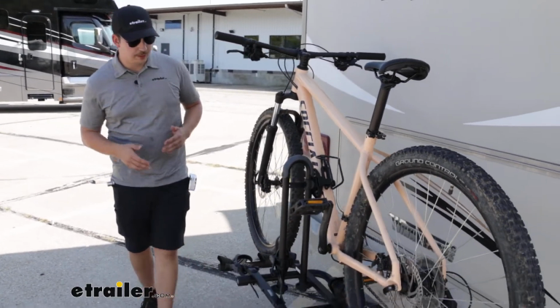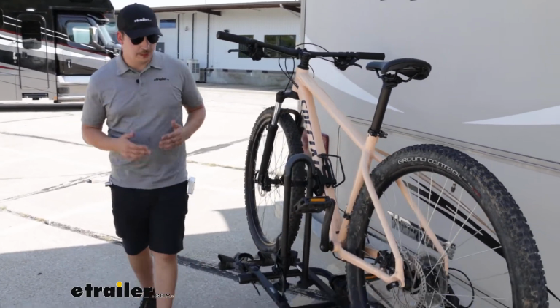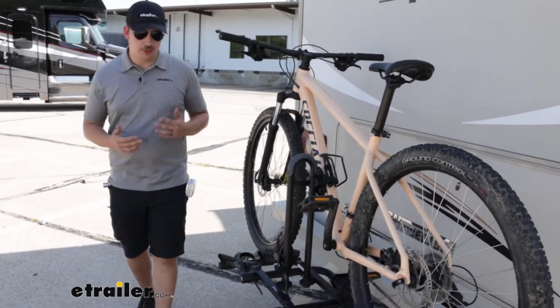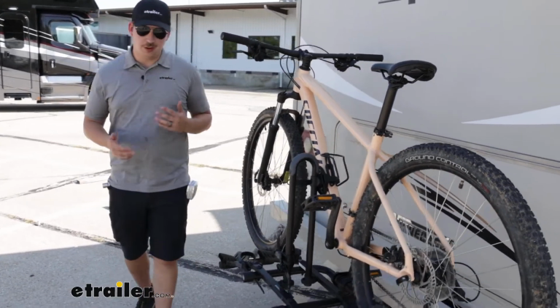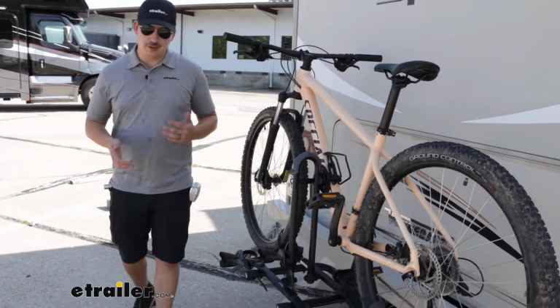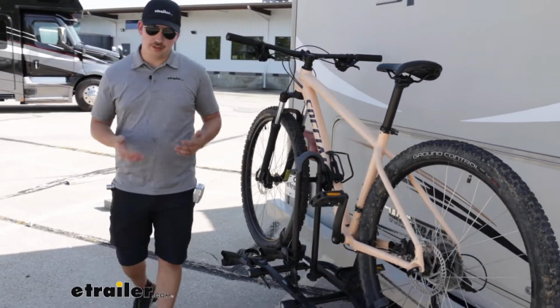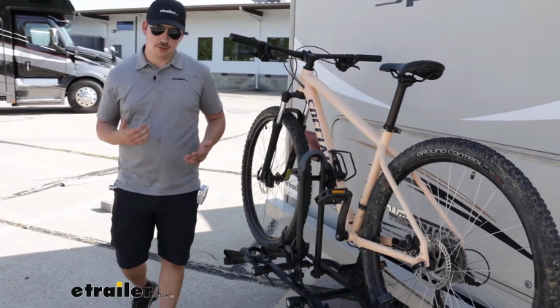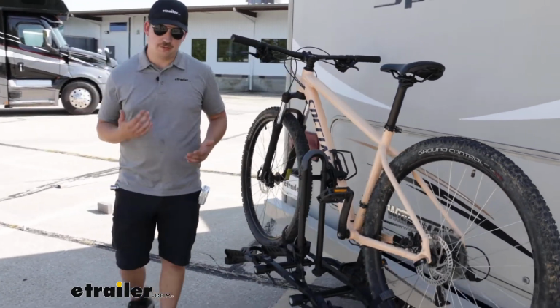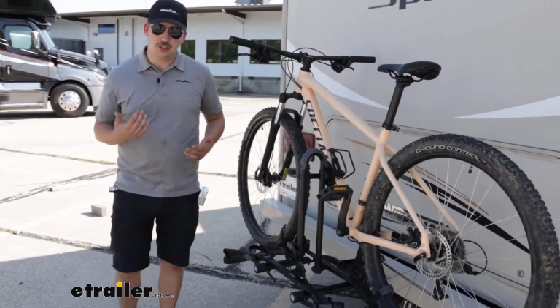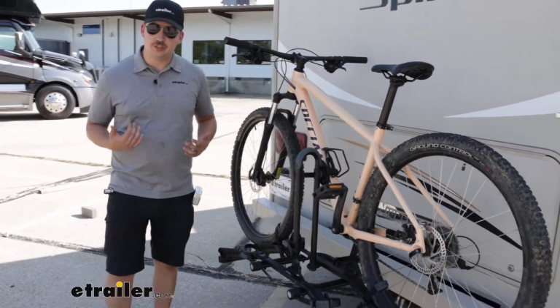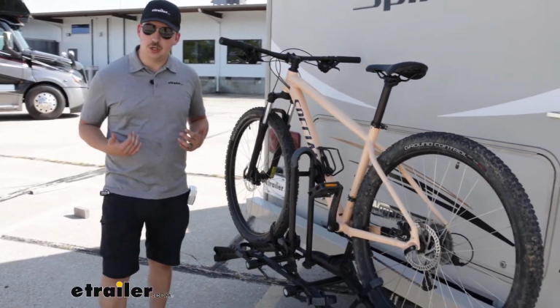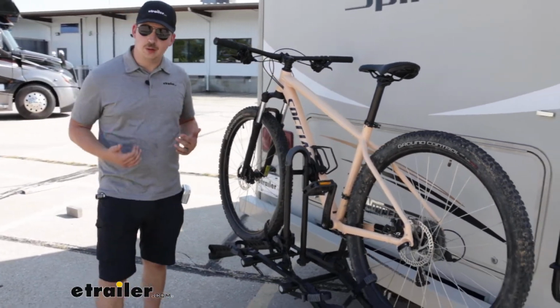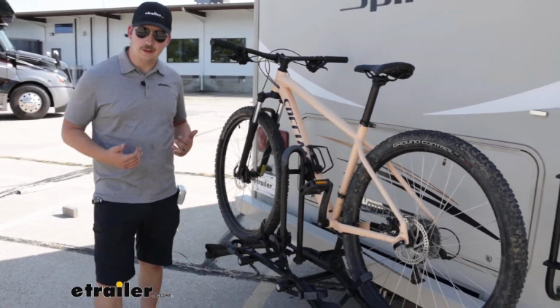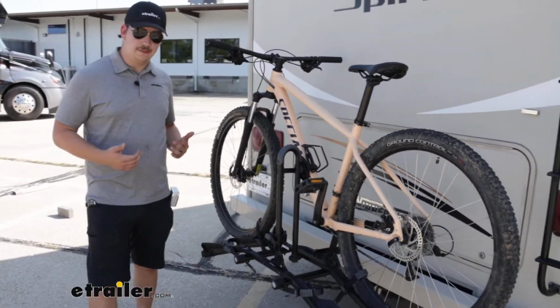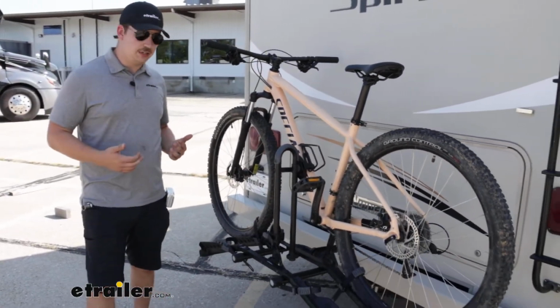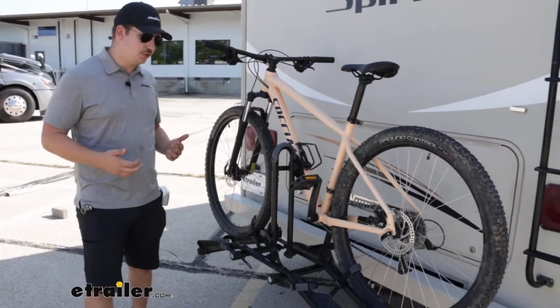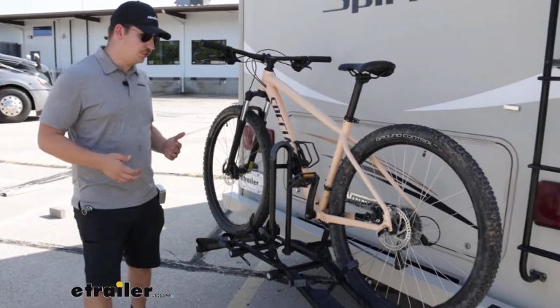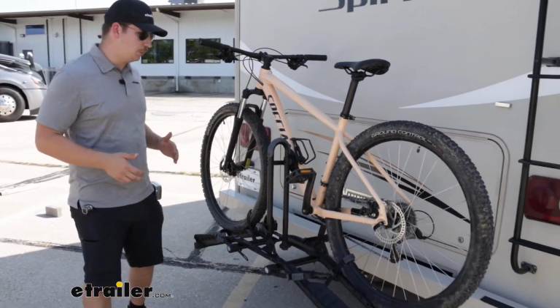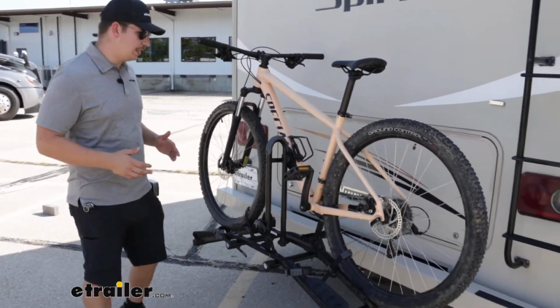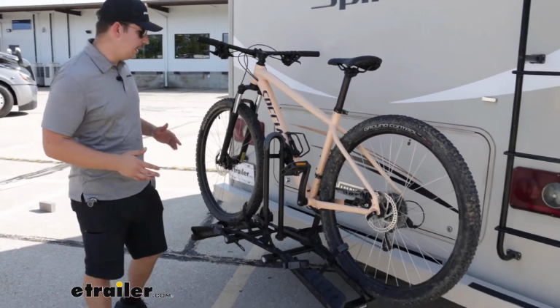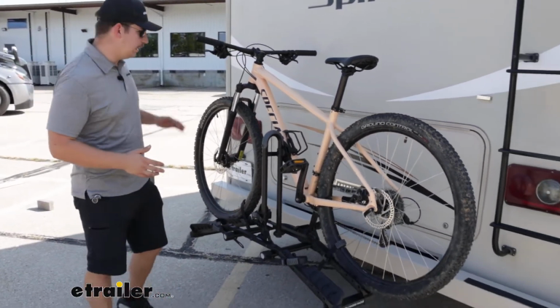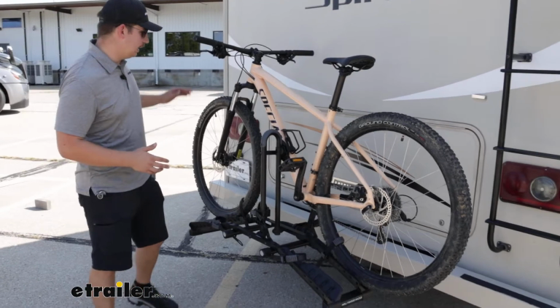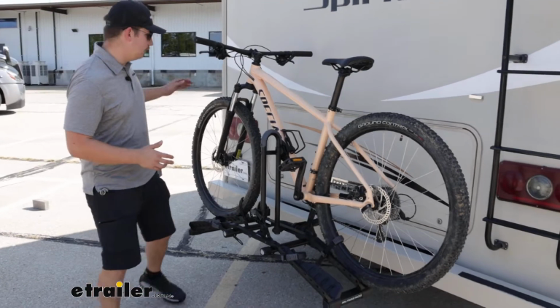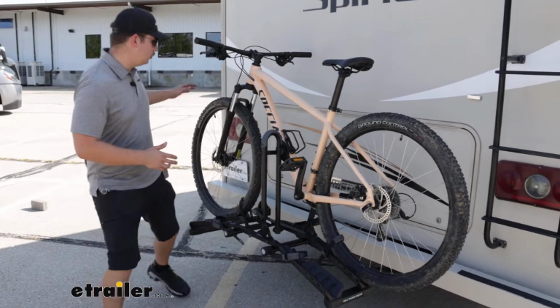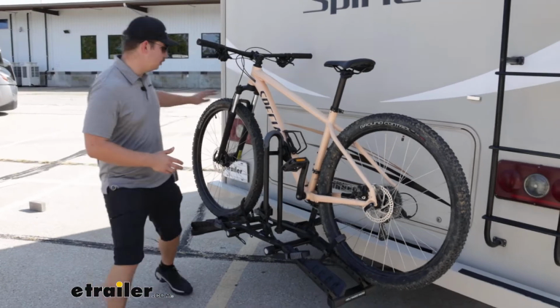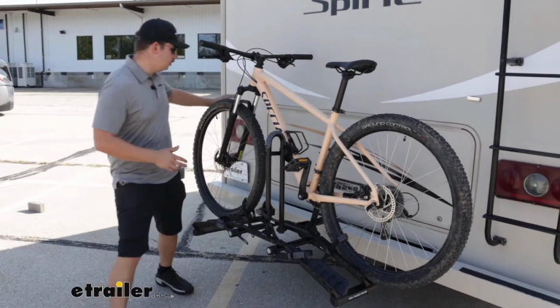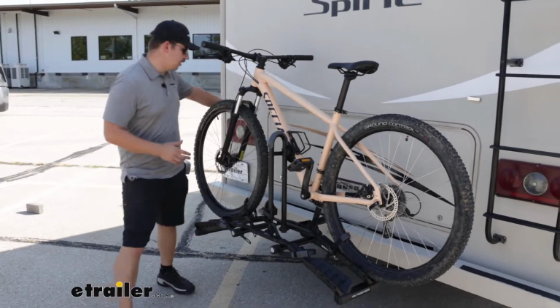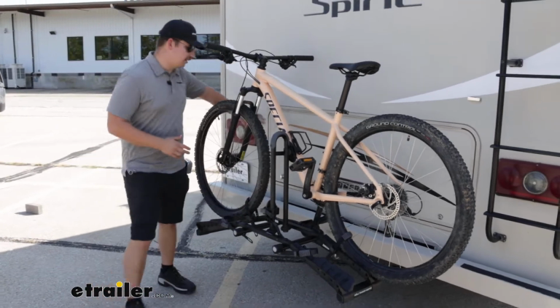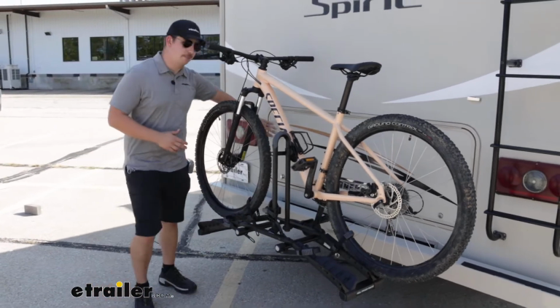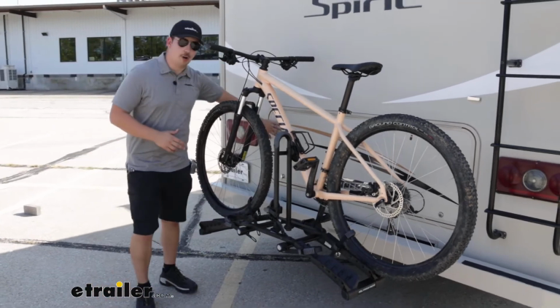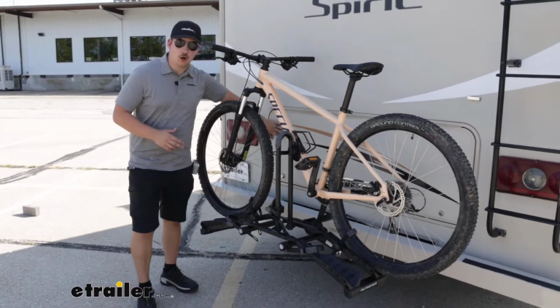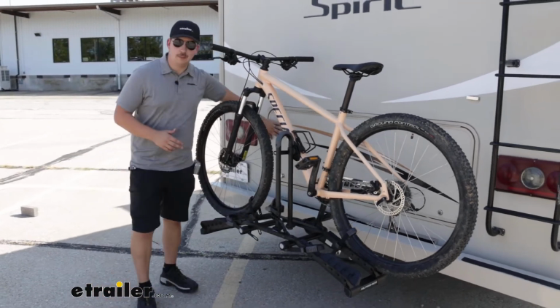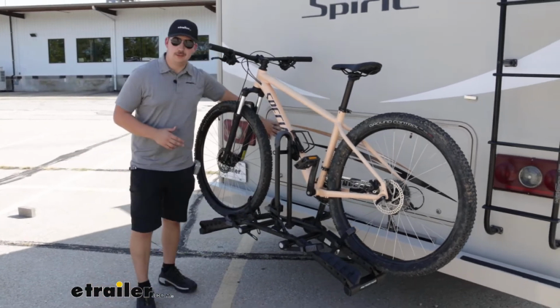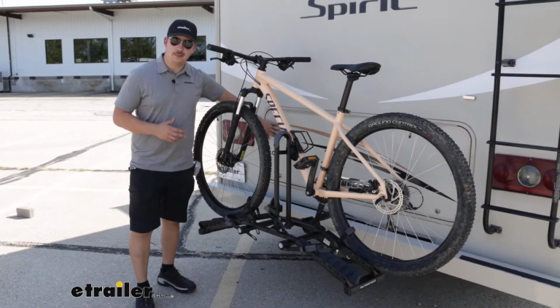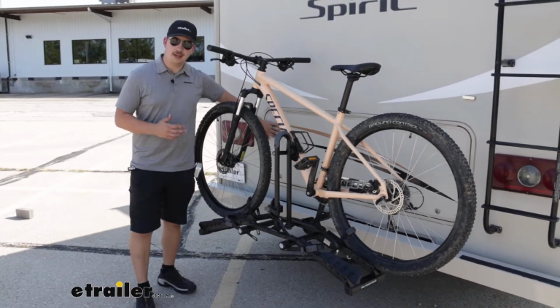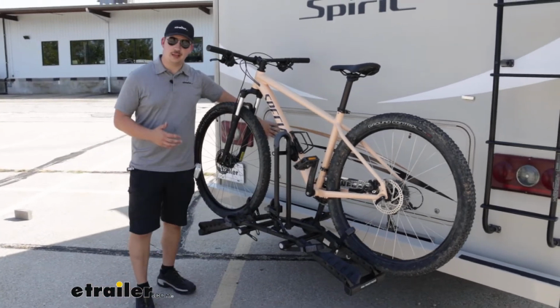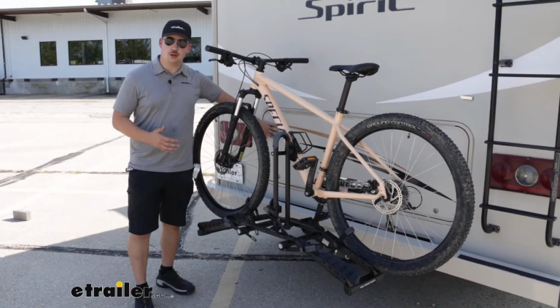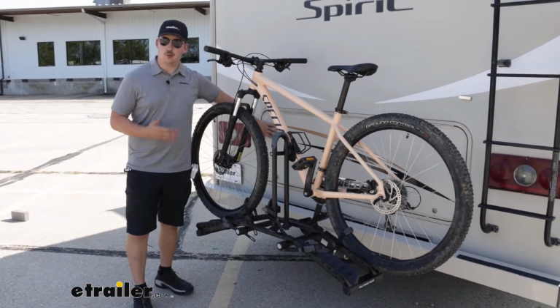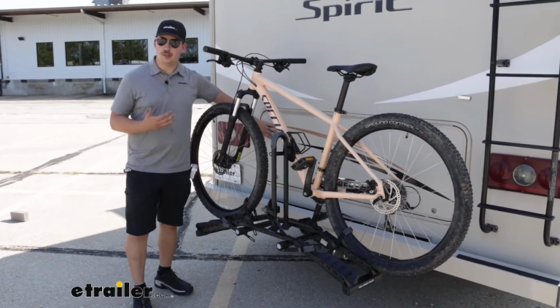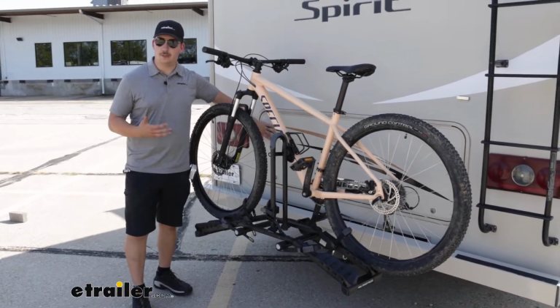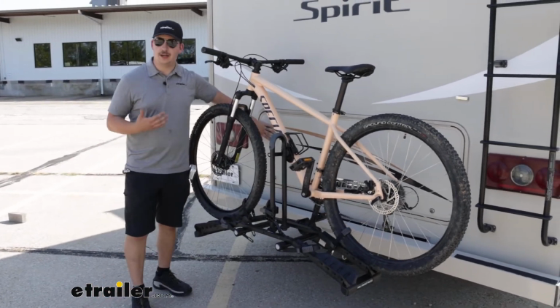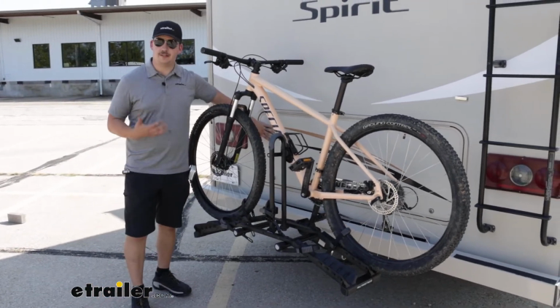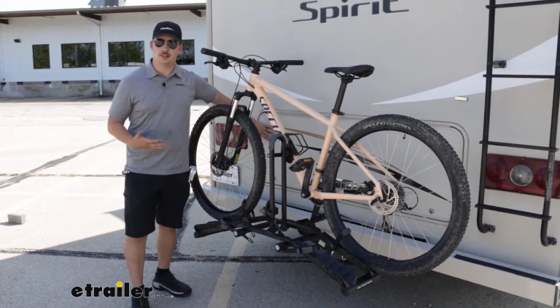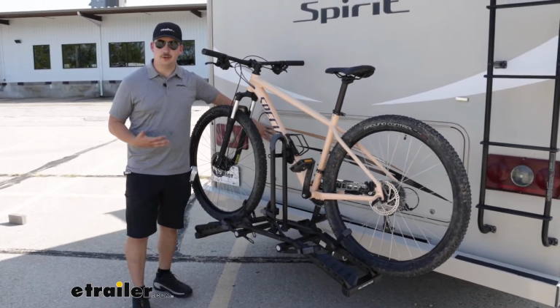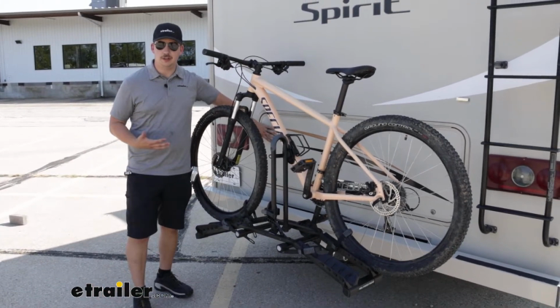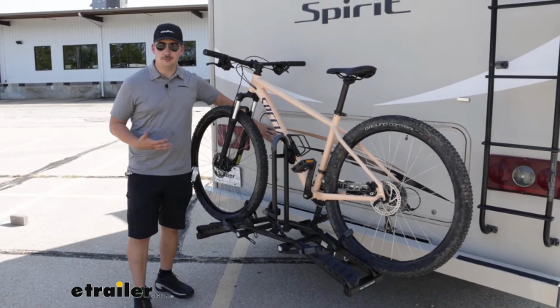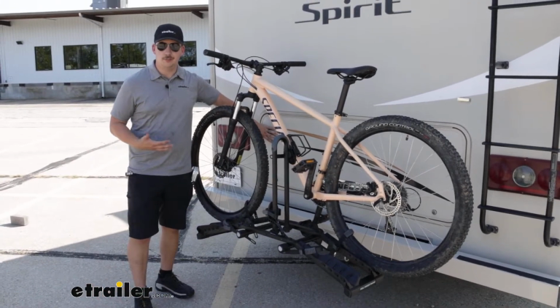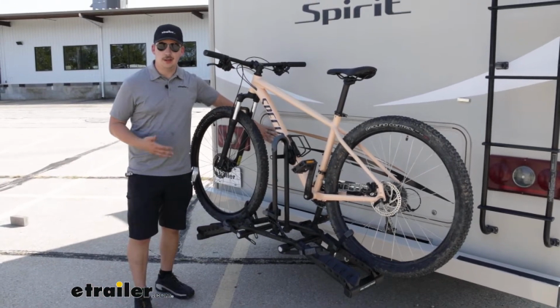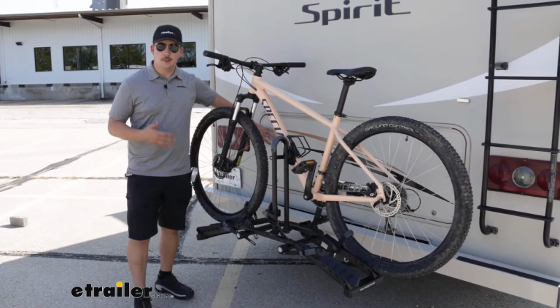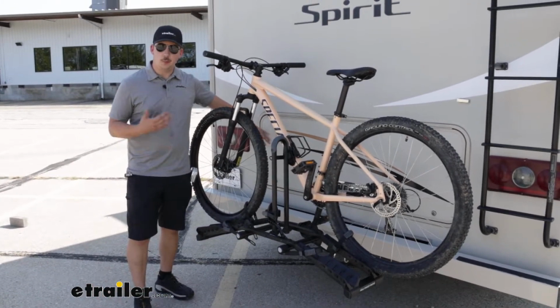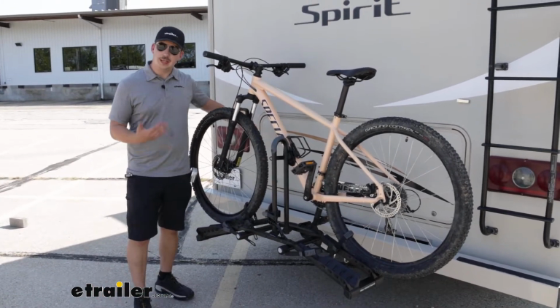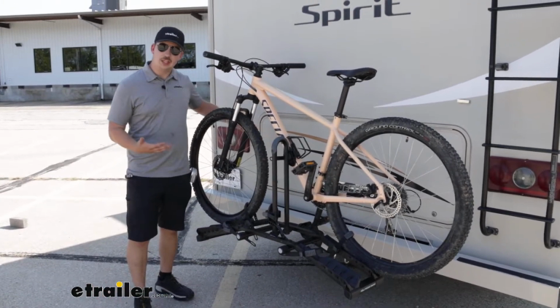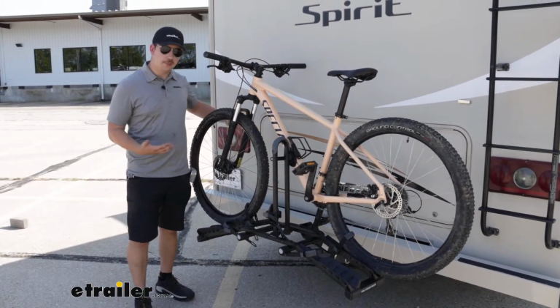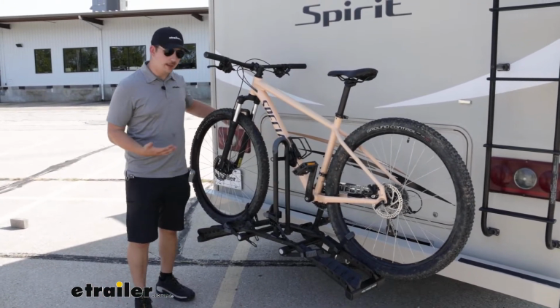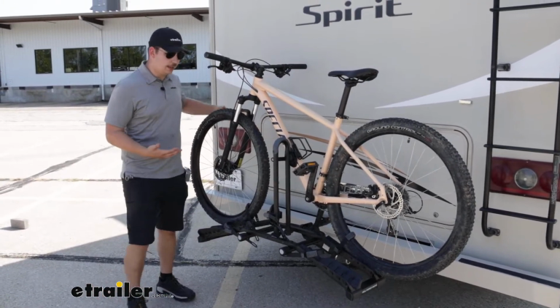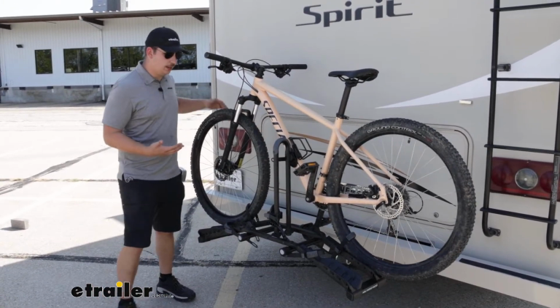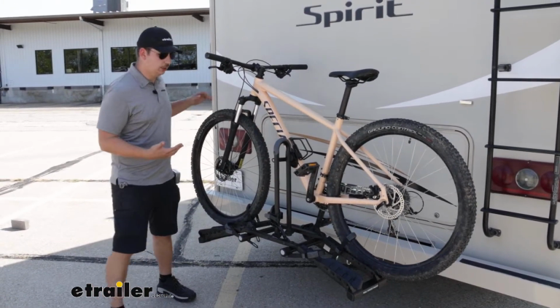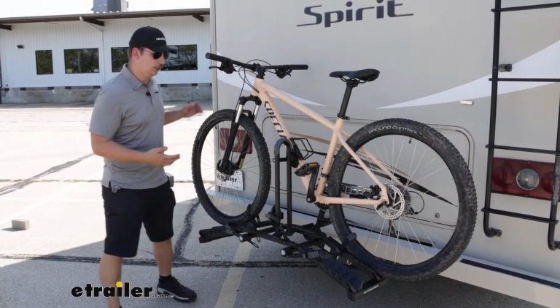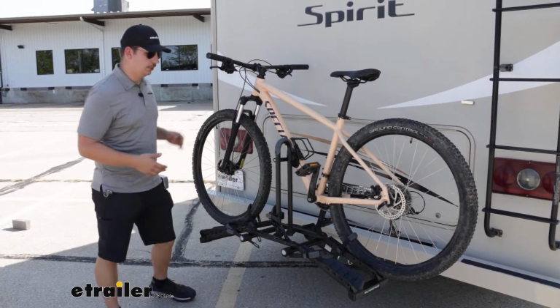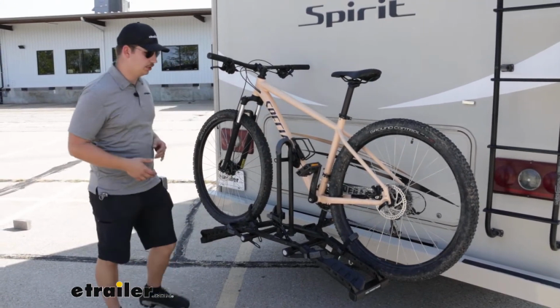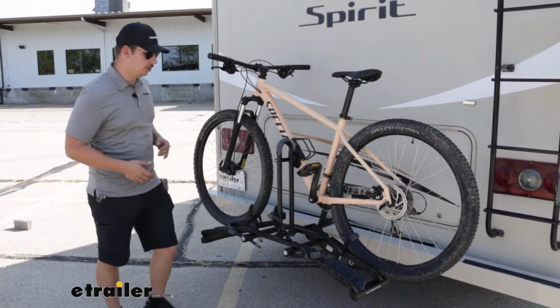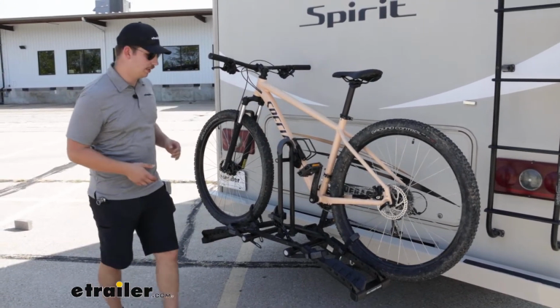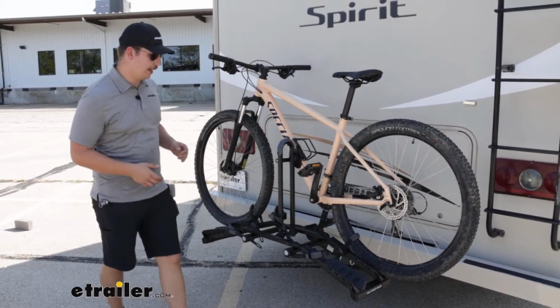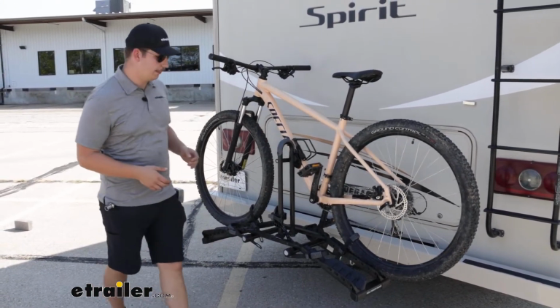Now you don't have any sort of tilting away features, so we can't get to this compartment back here with the bikes loaded, but we can get the bike unloaded to do that.